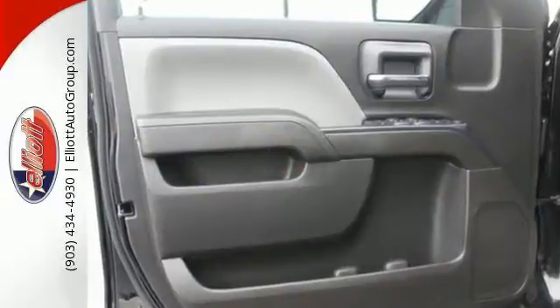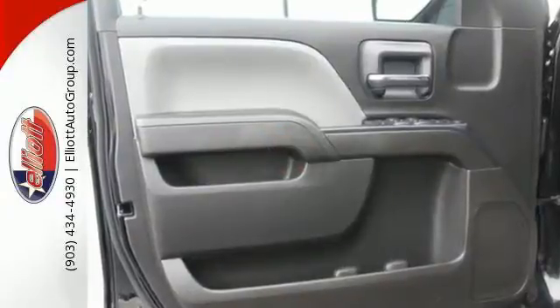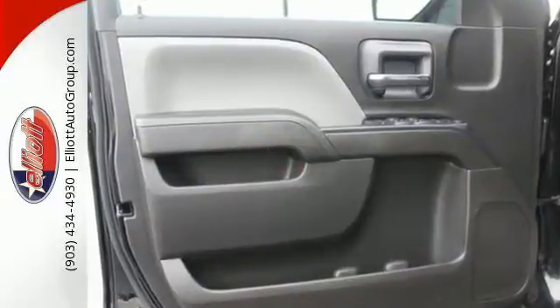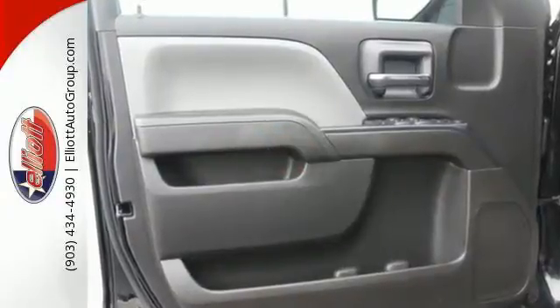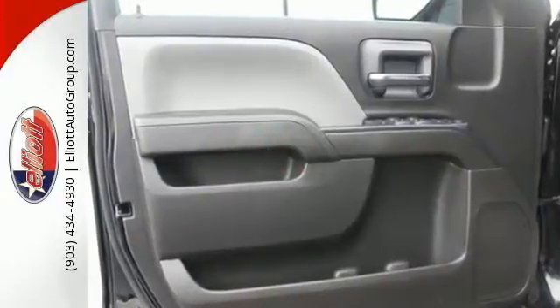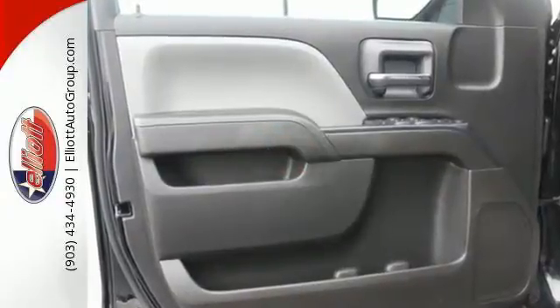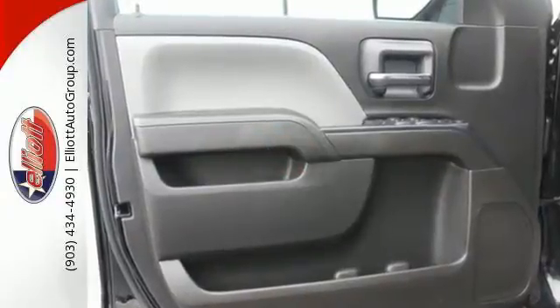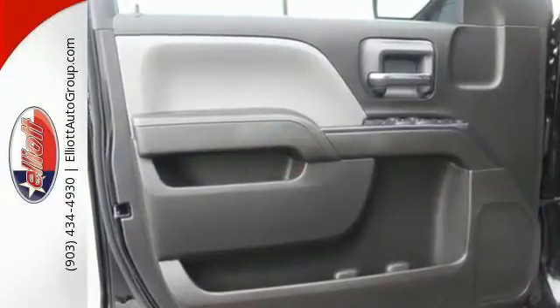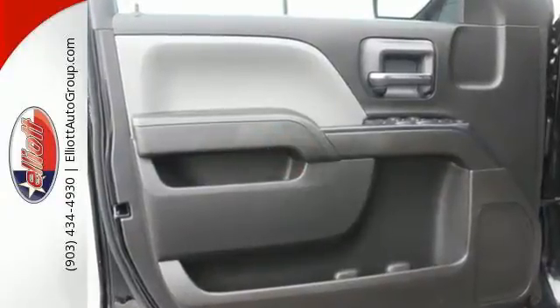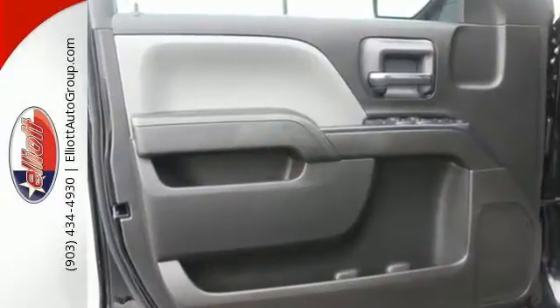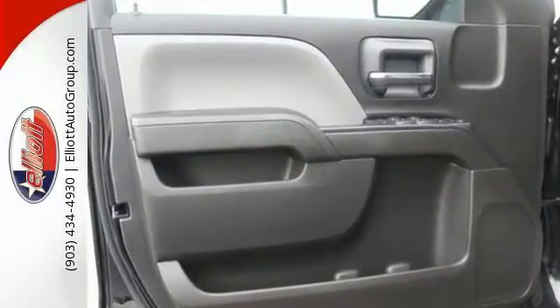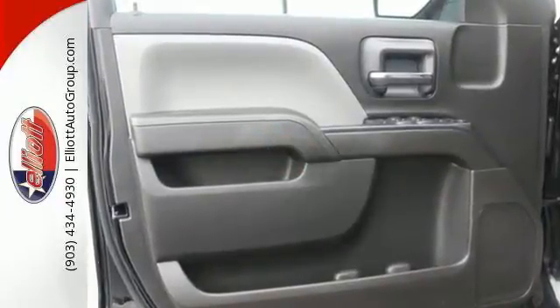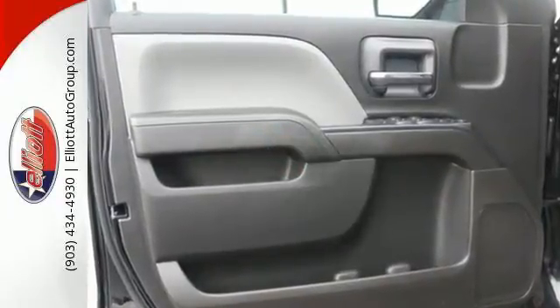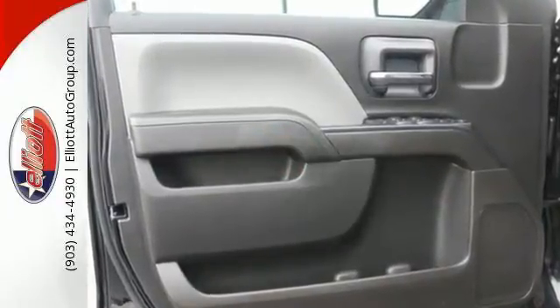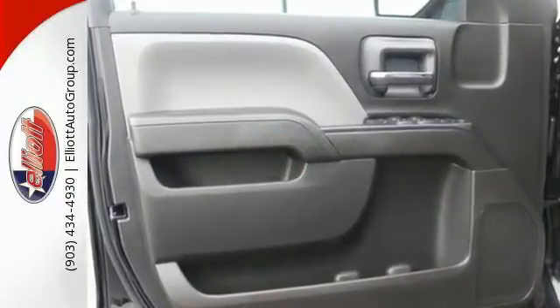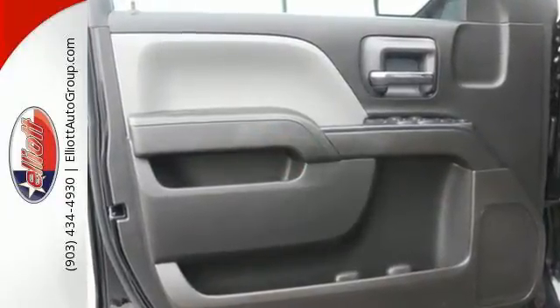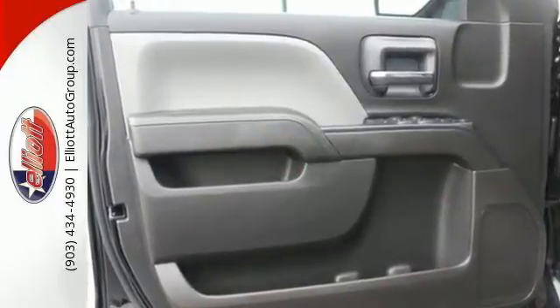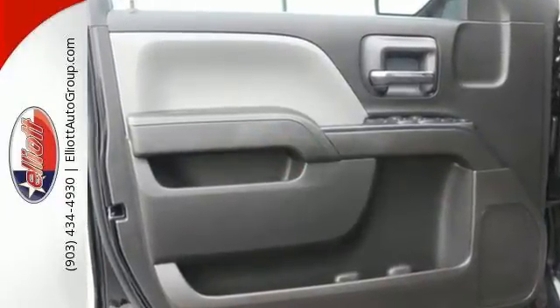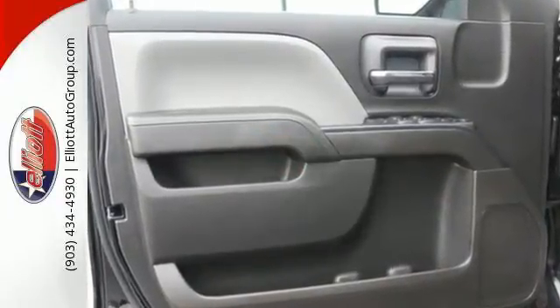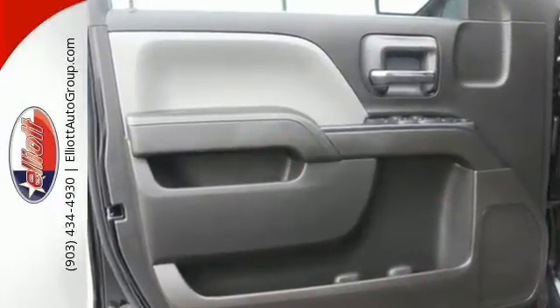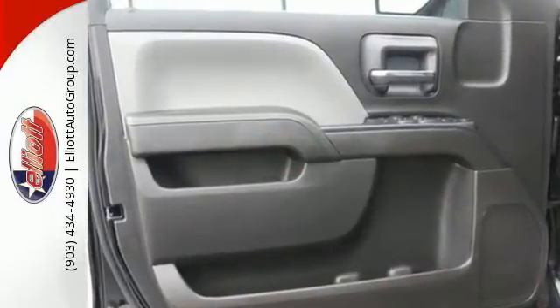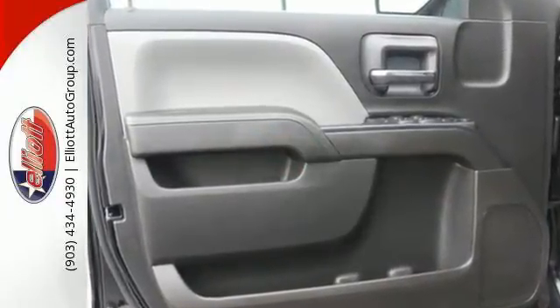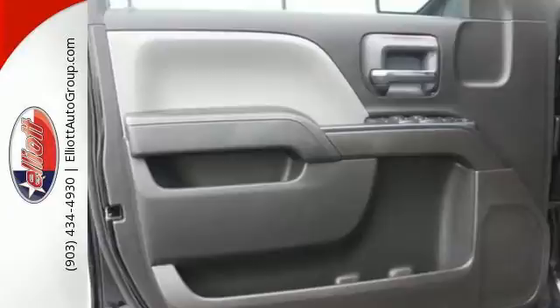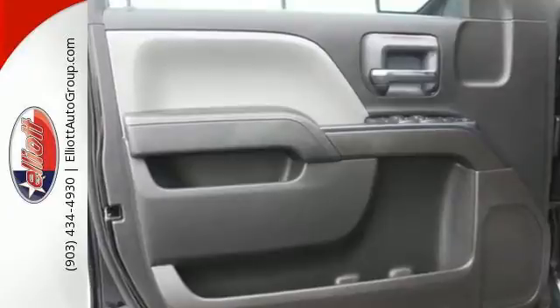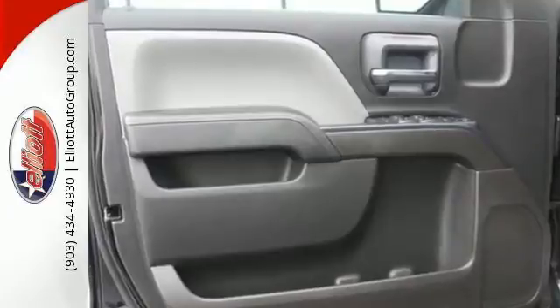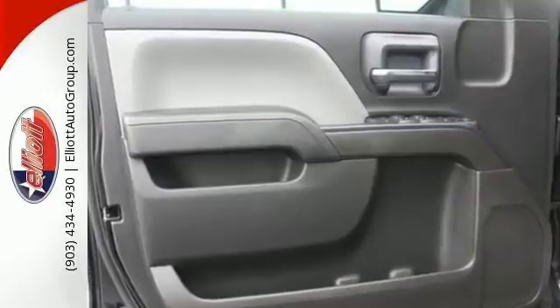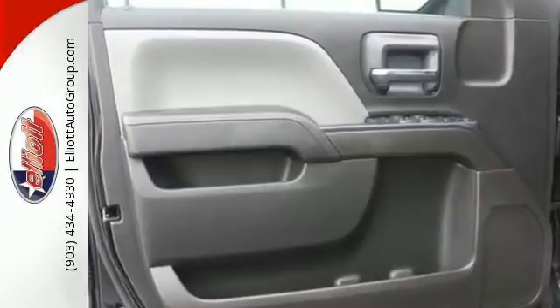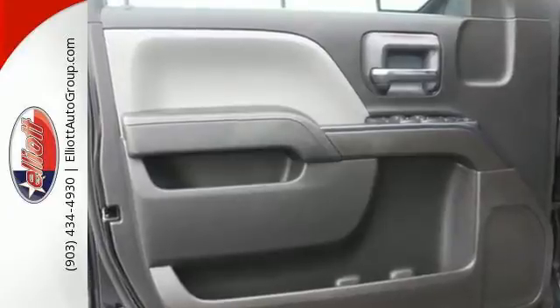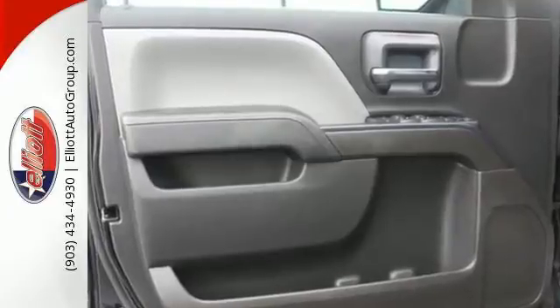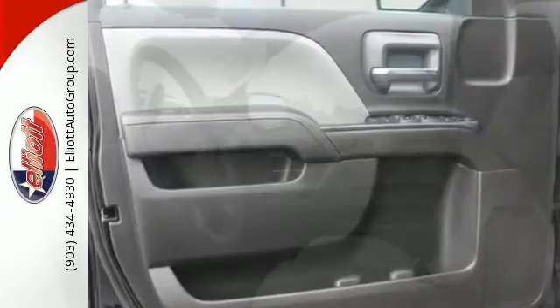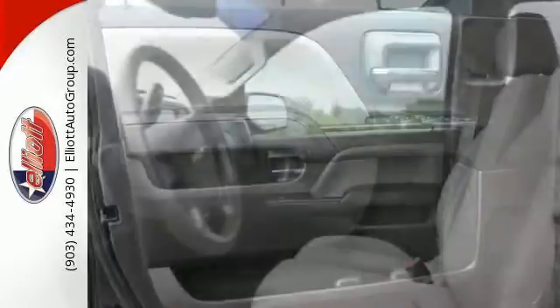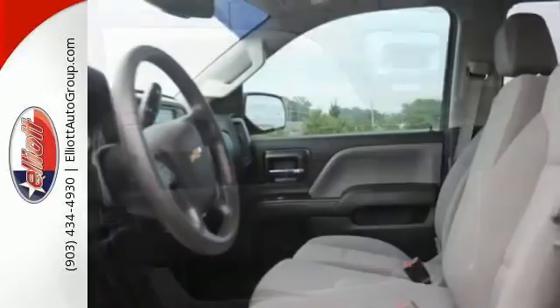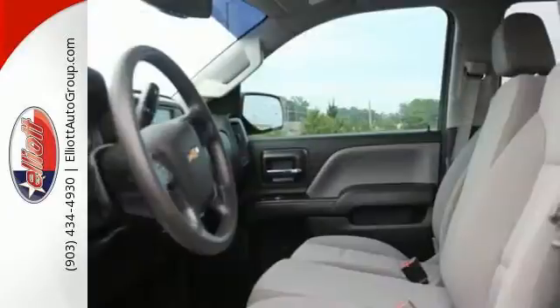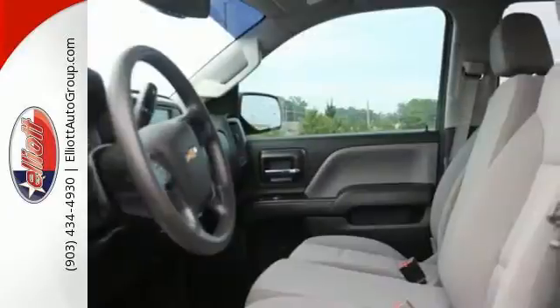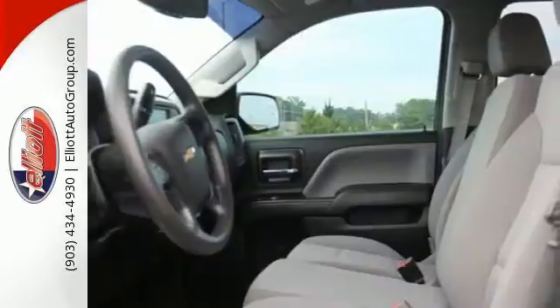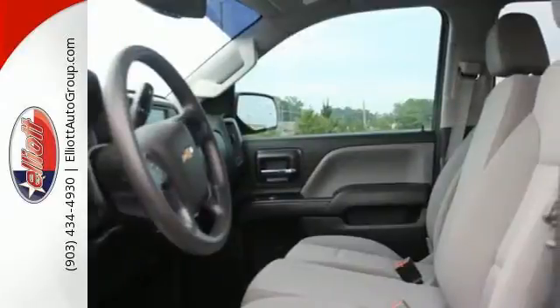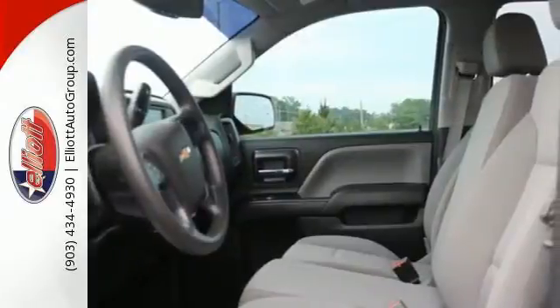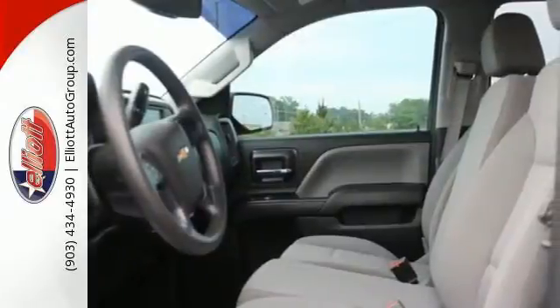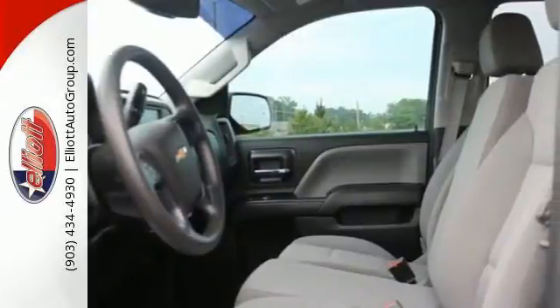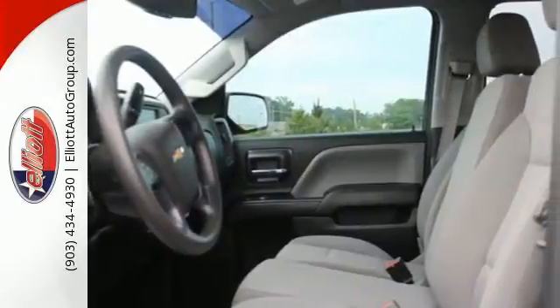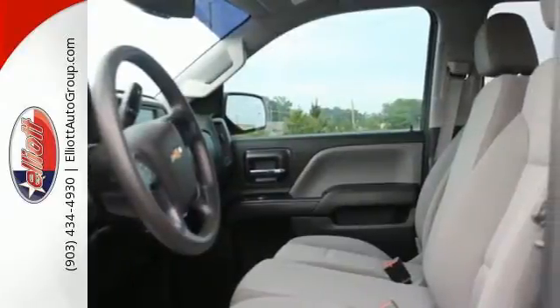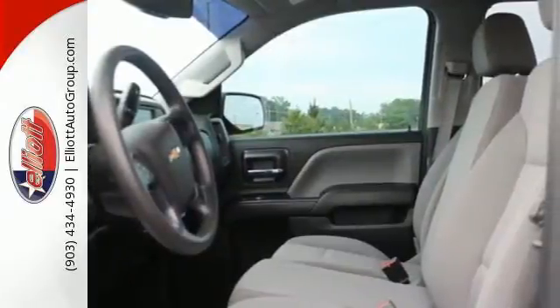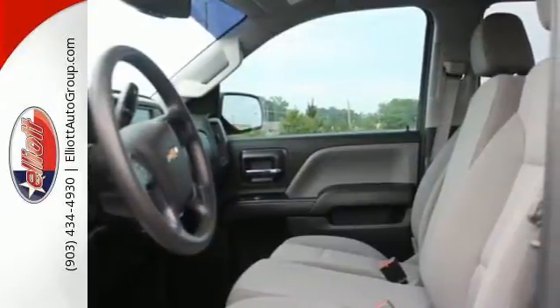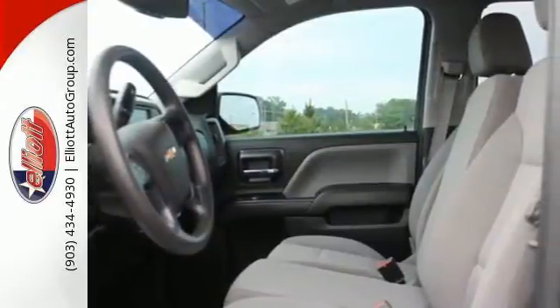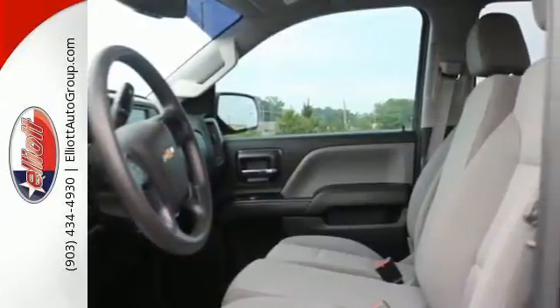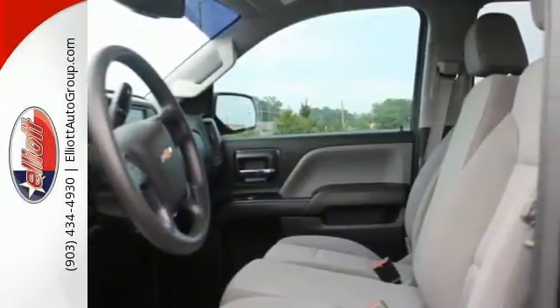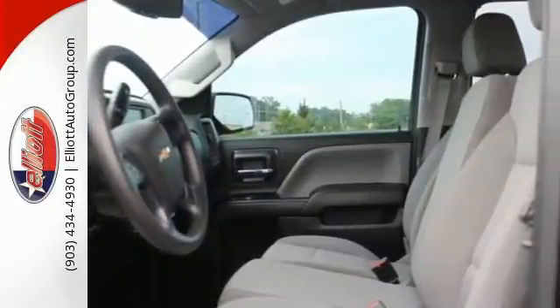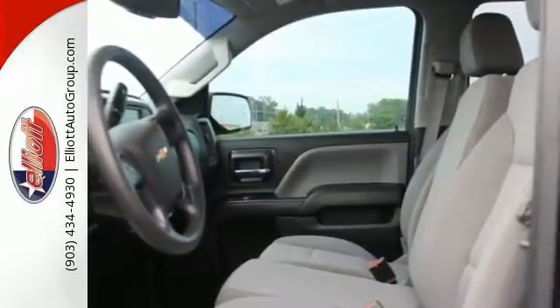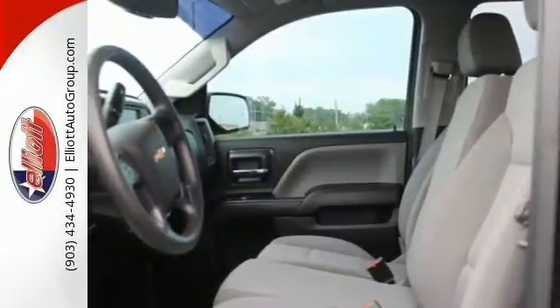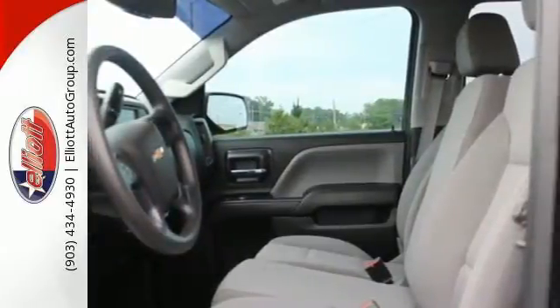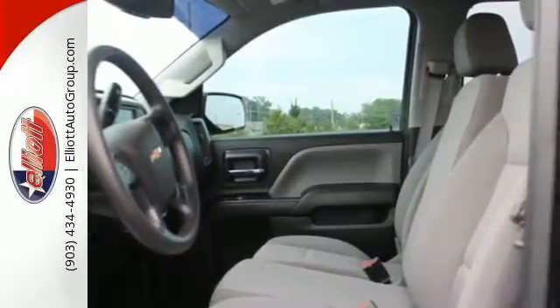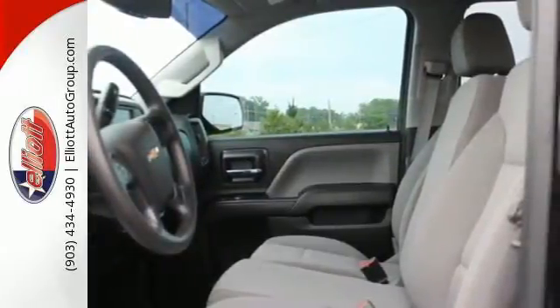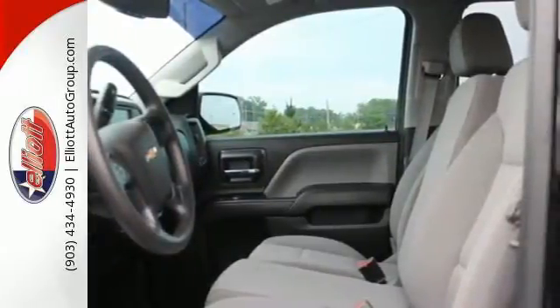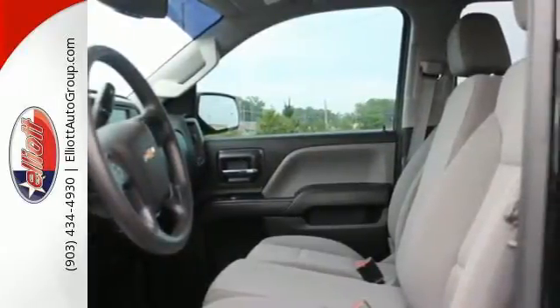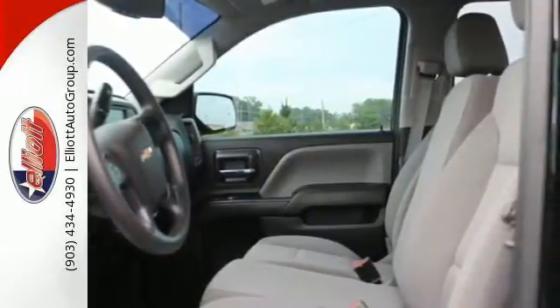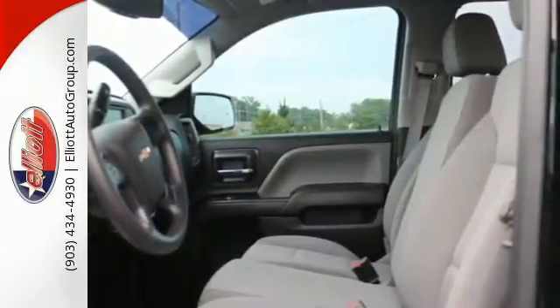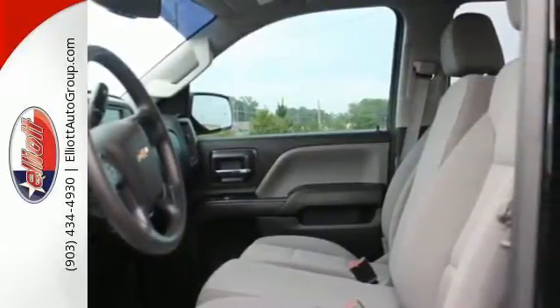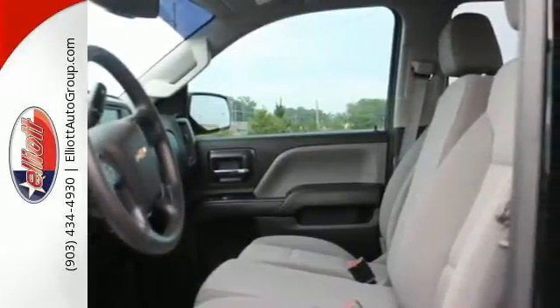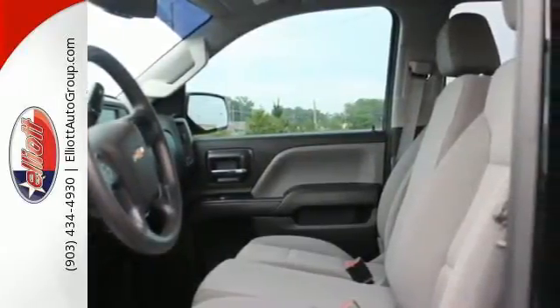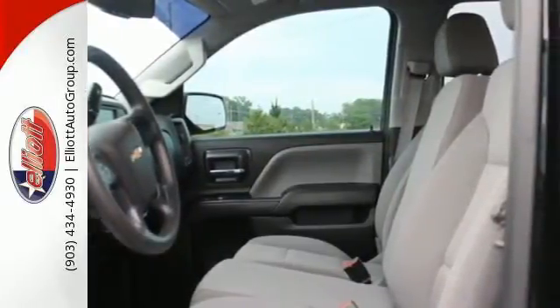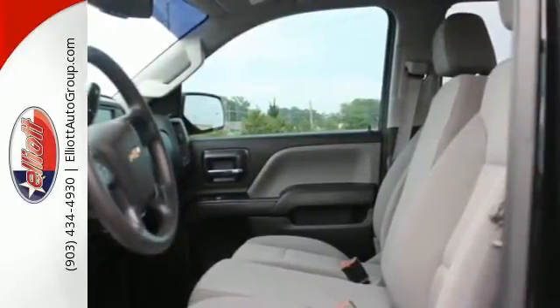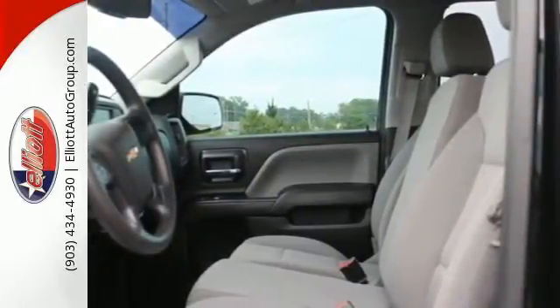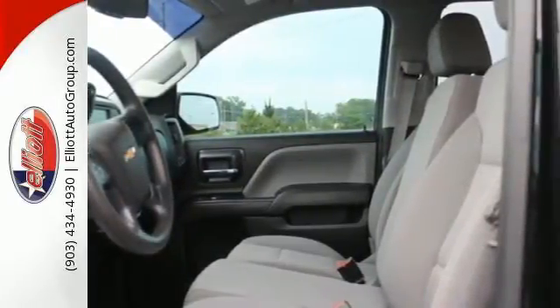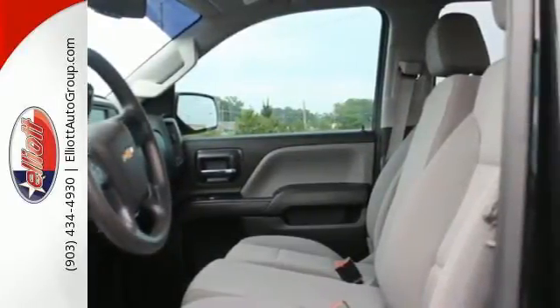Drive without worry while the powerful V8 engine, partnered with Trailer Sway Control, make hauling the most challenging loads a breeze.